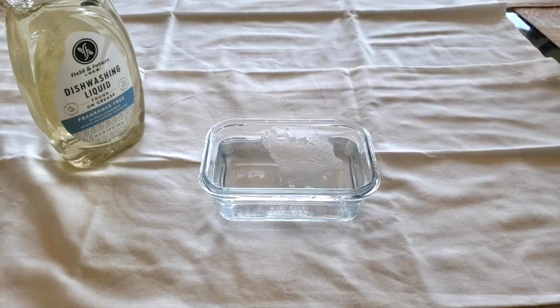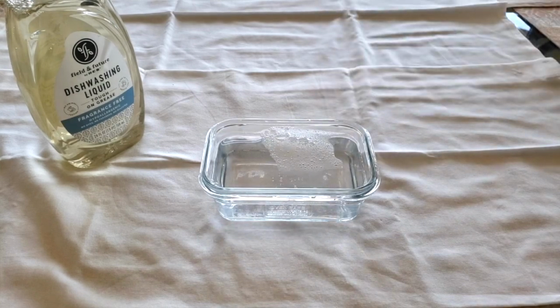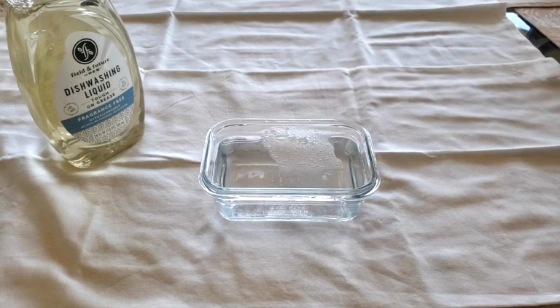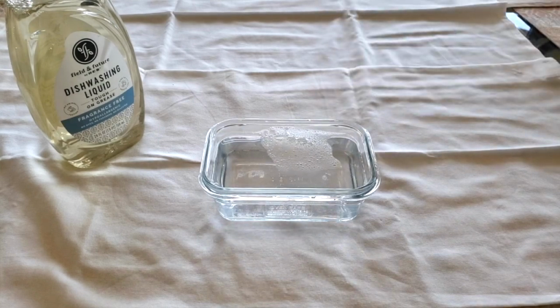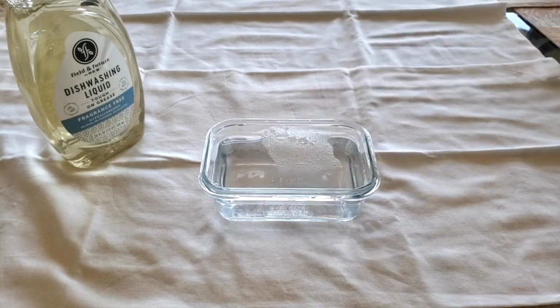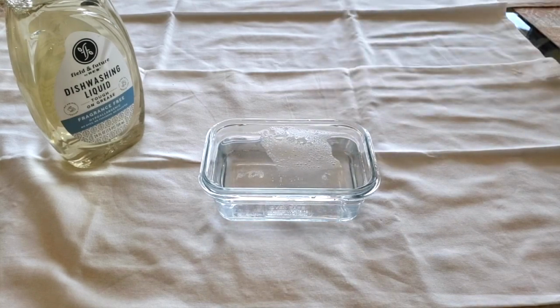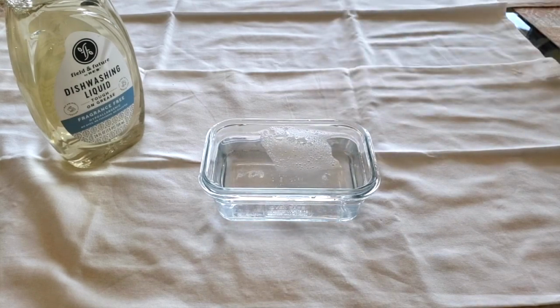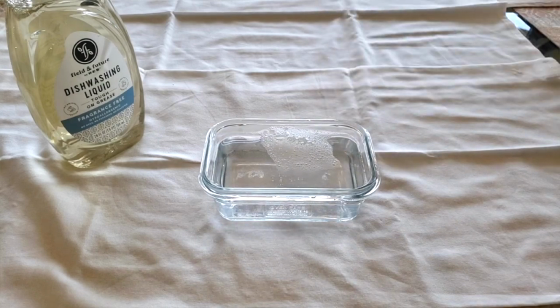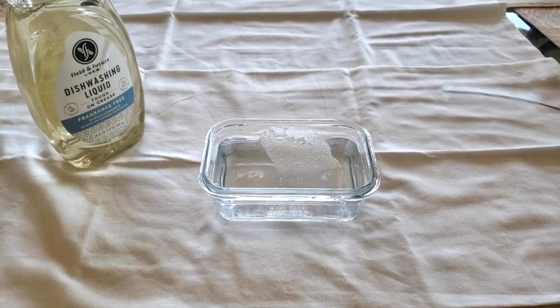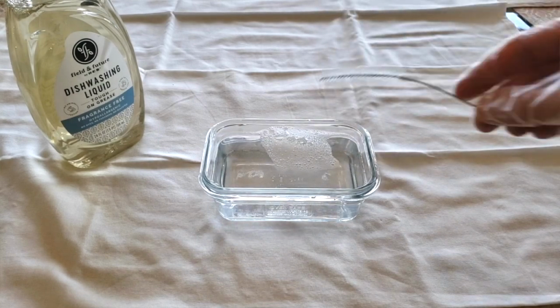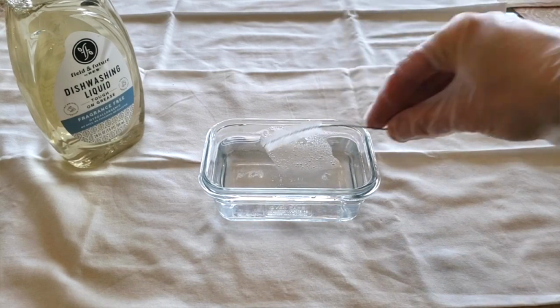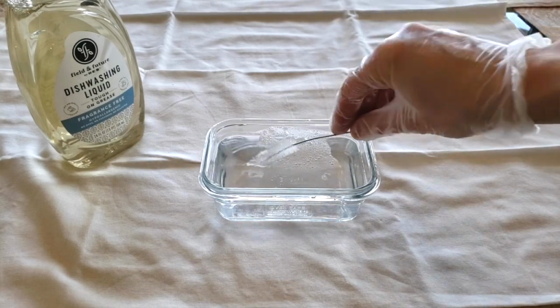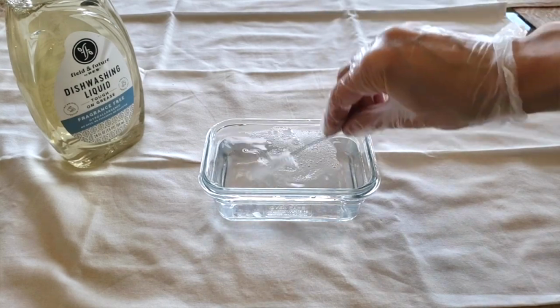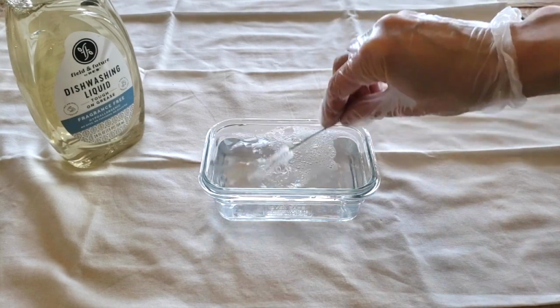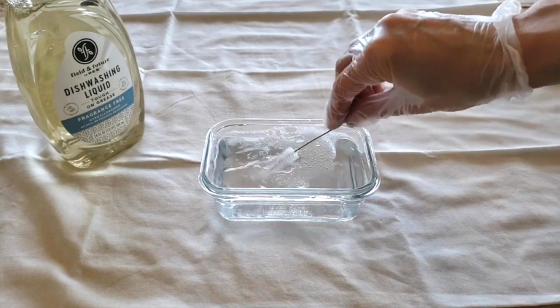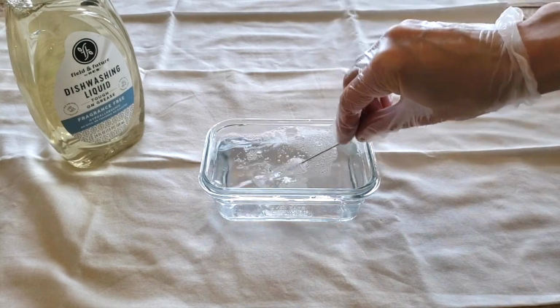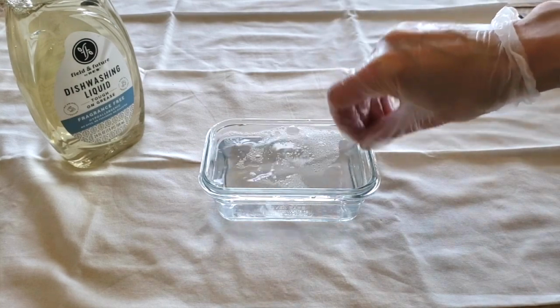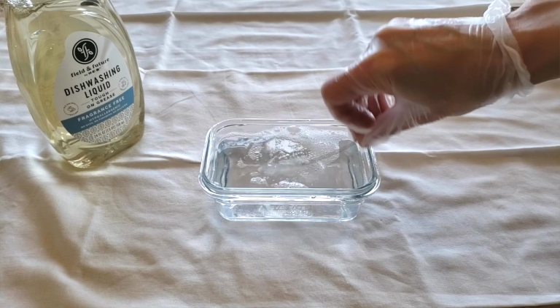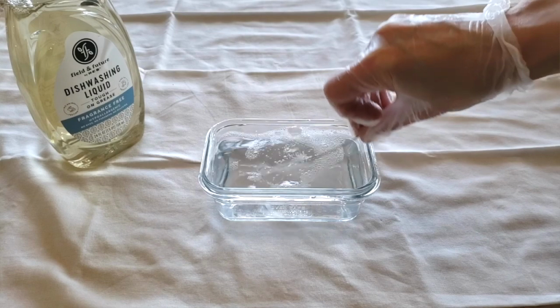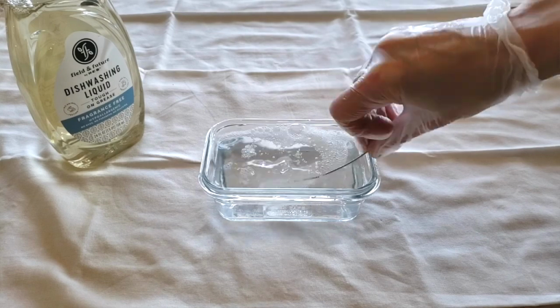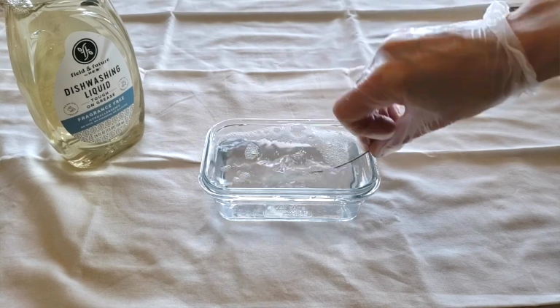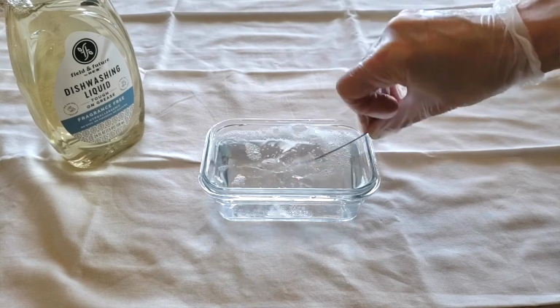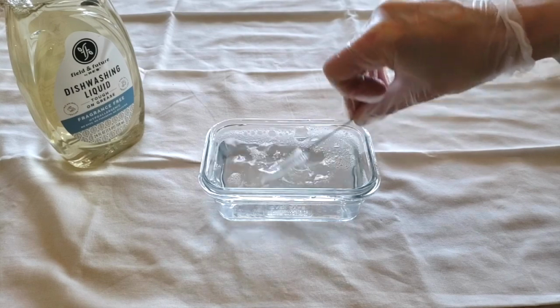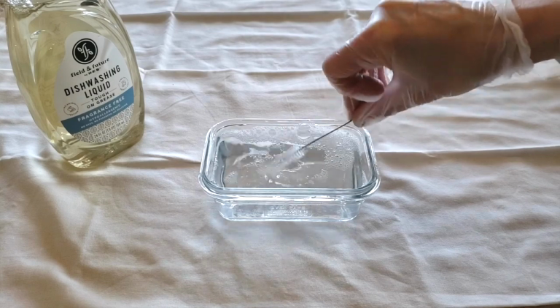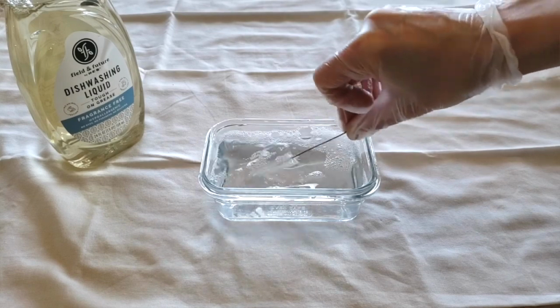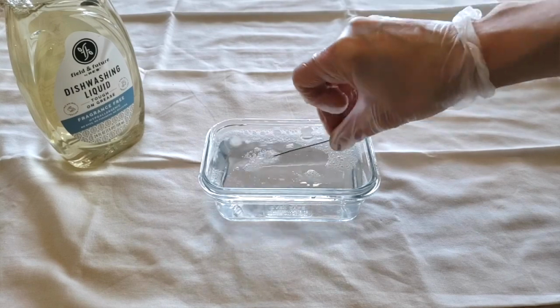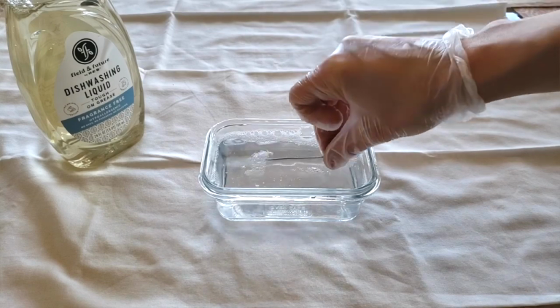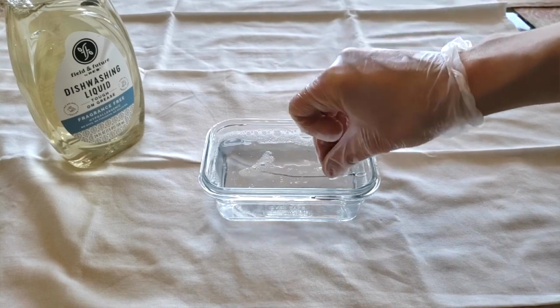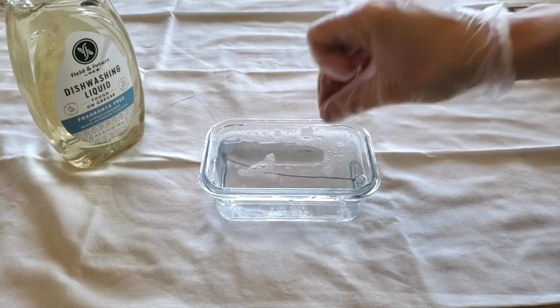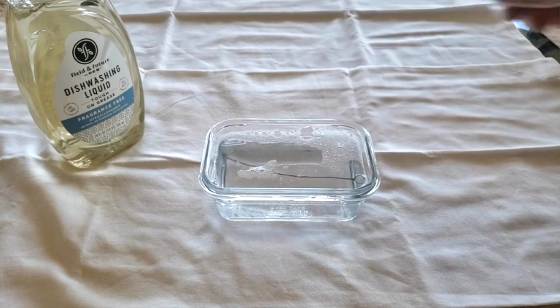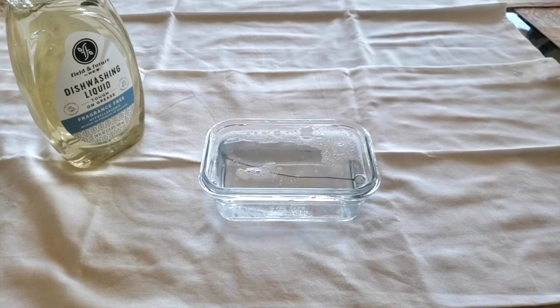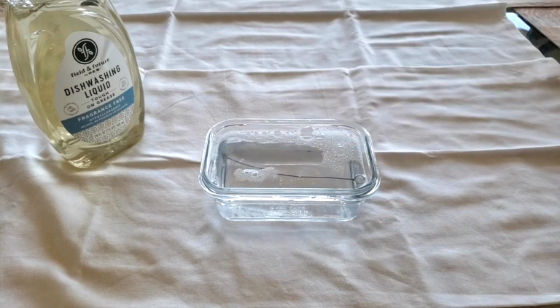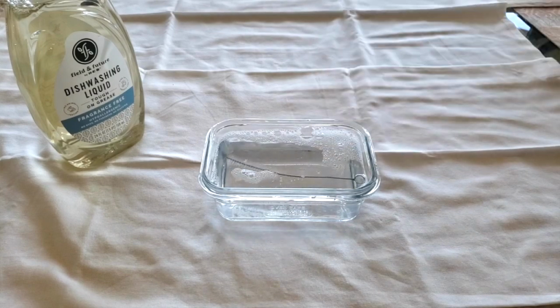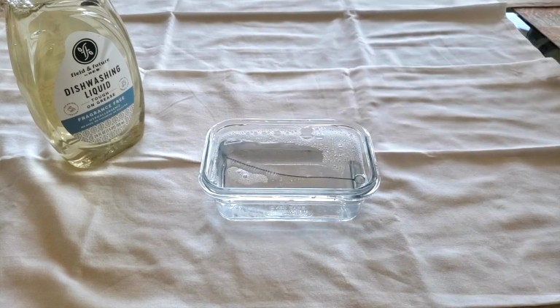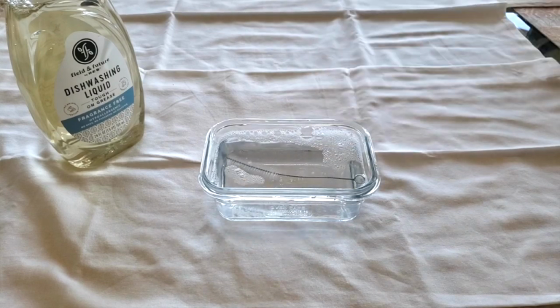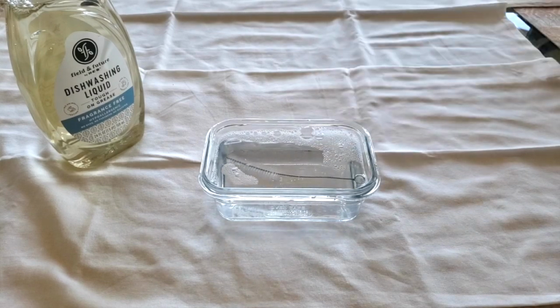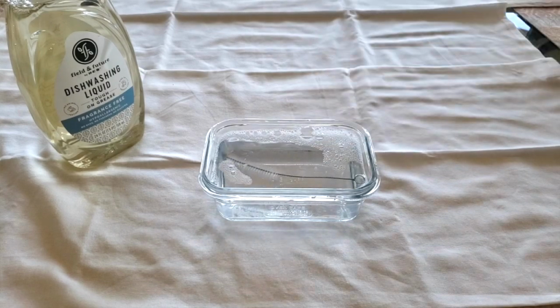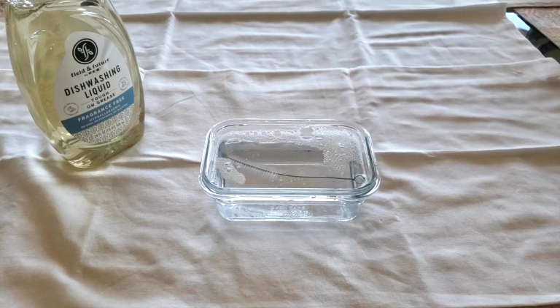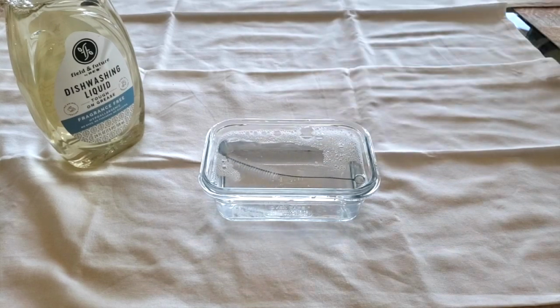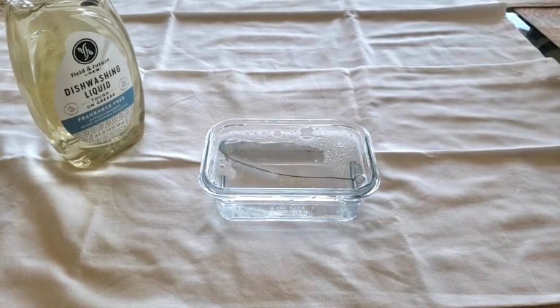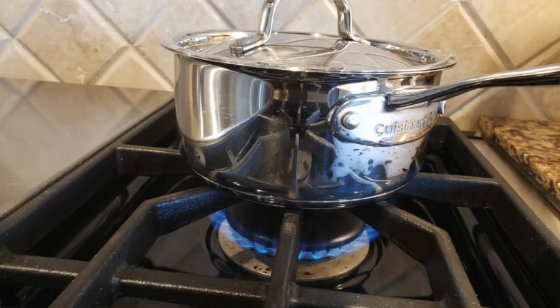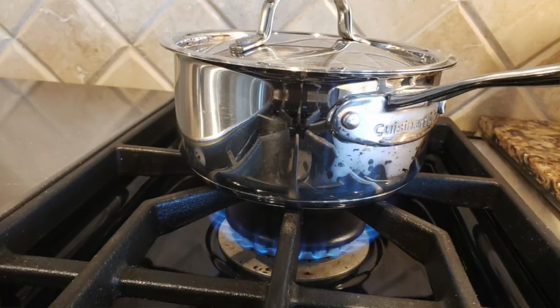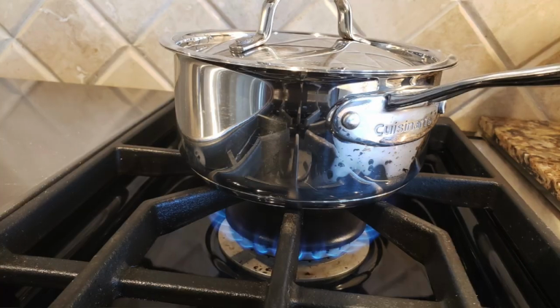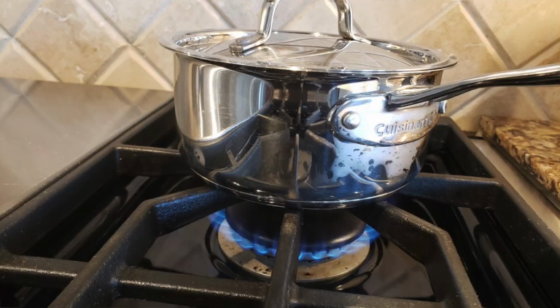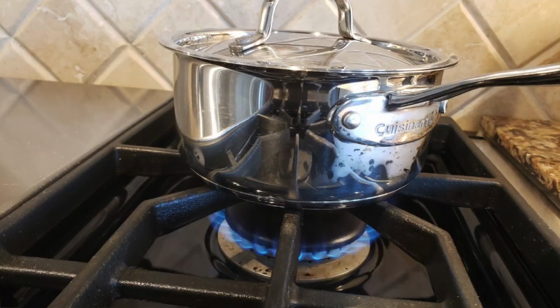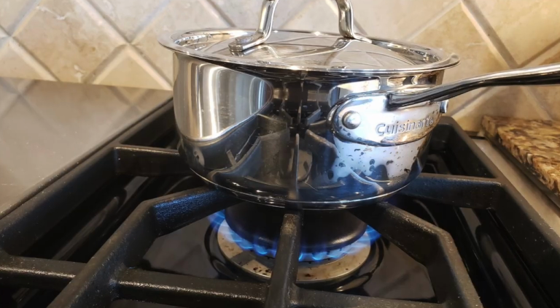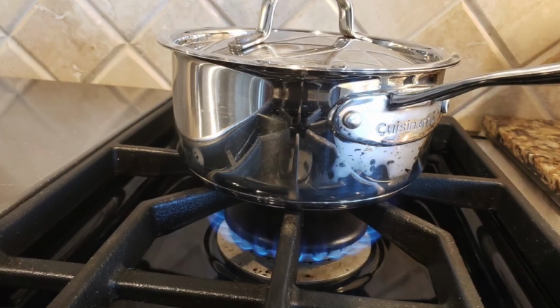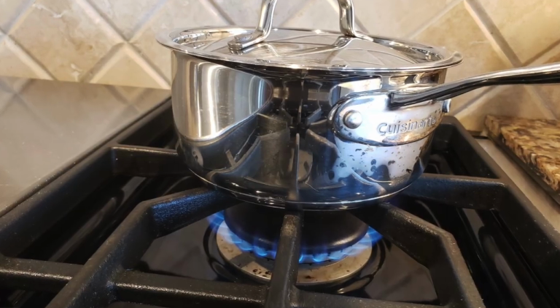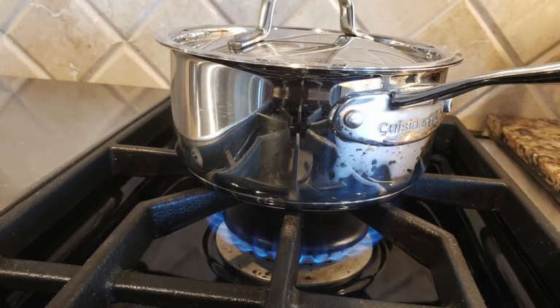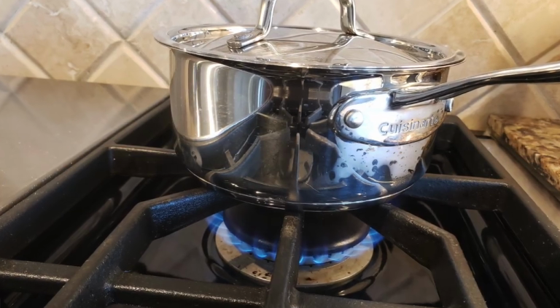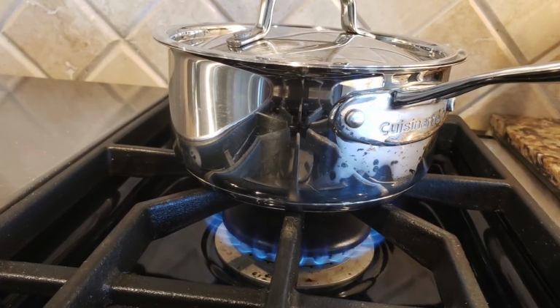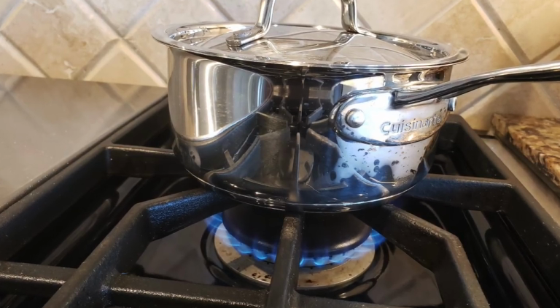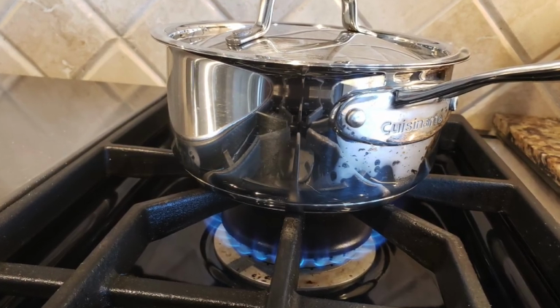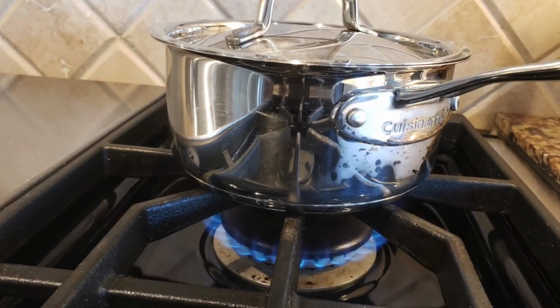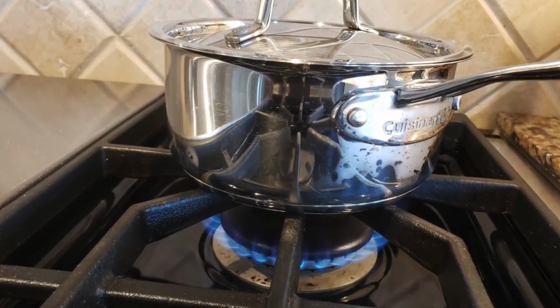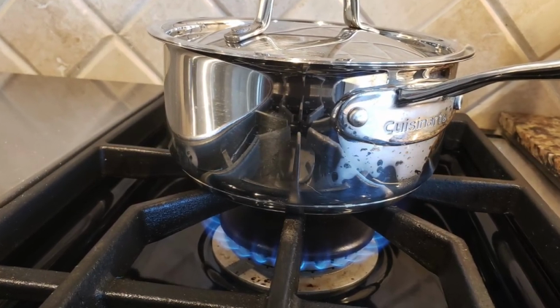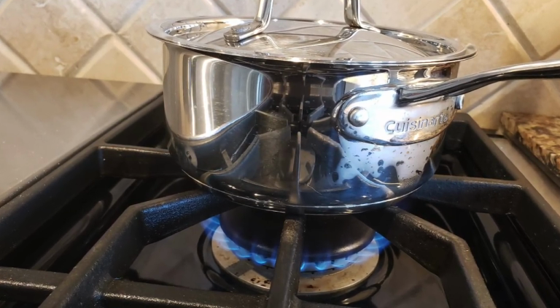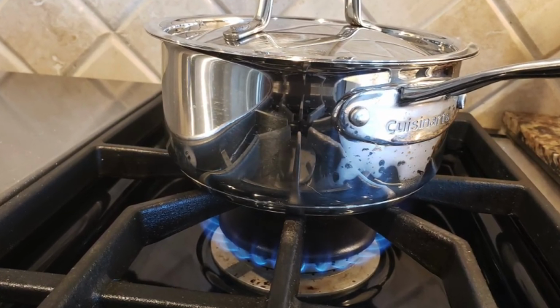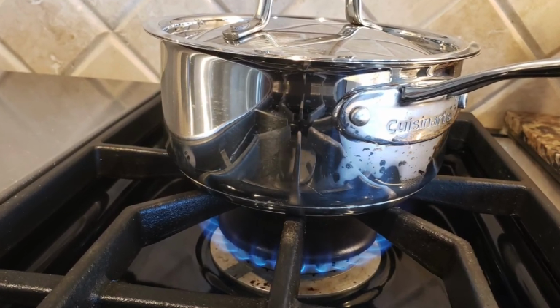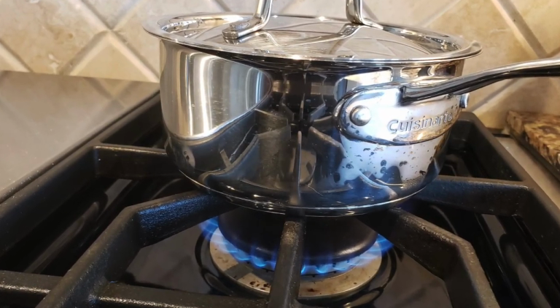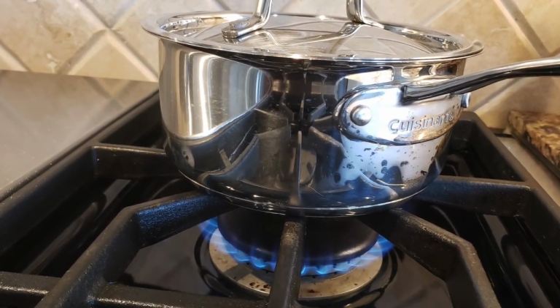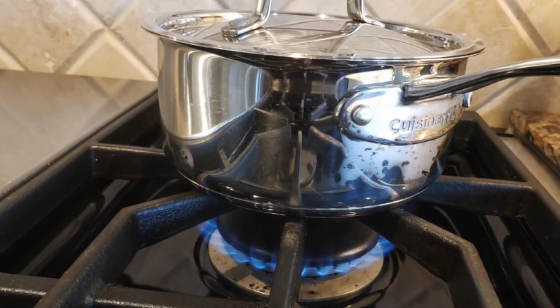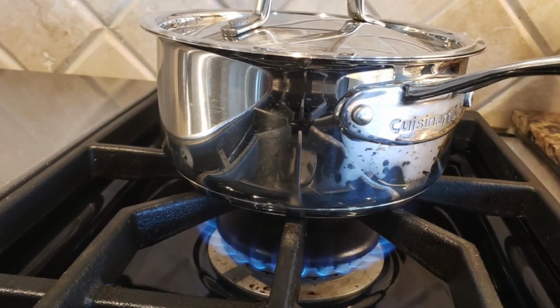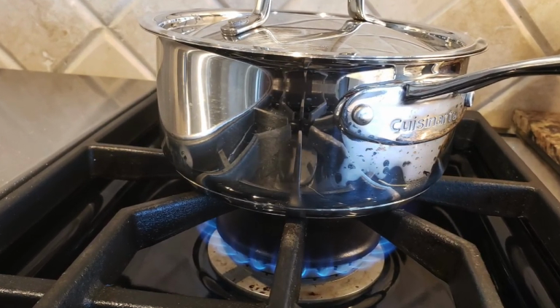Swirl the brush in the water and allow the brush to sit for 30 to 60 minutes. Heat up a small pot of water to a boil.